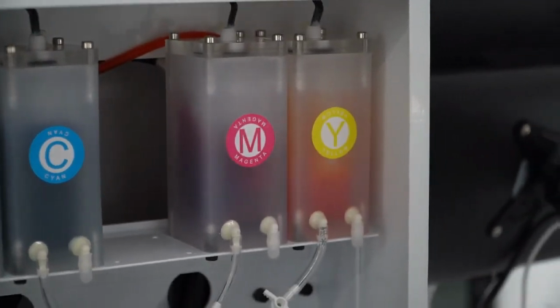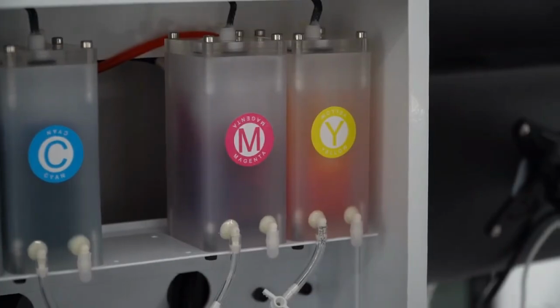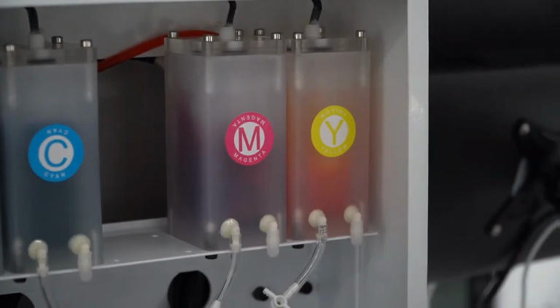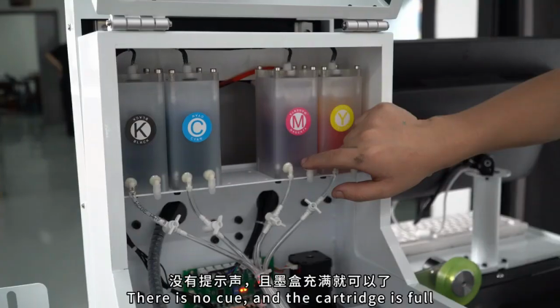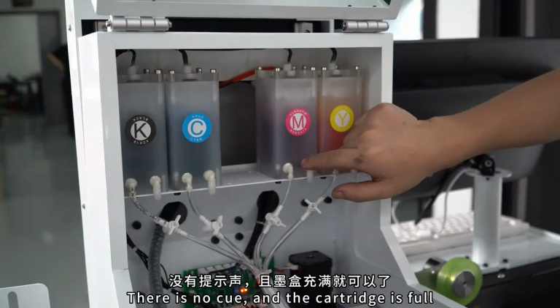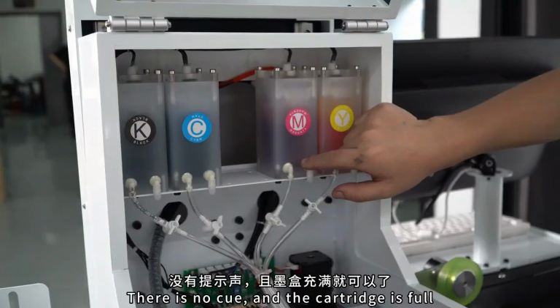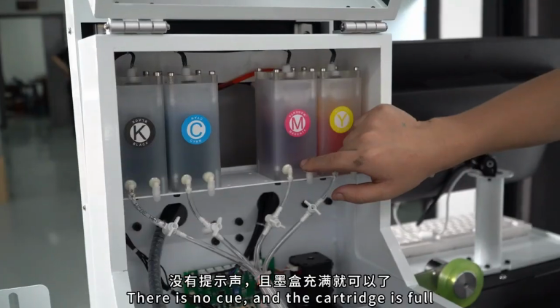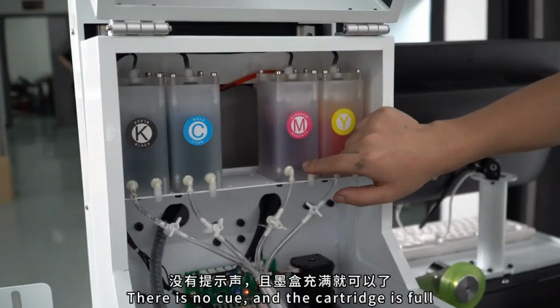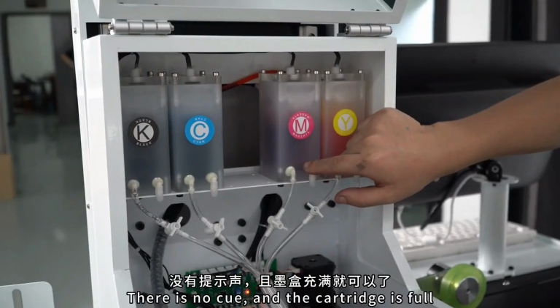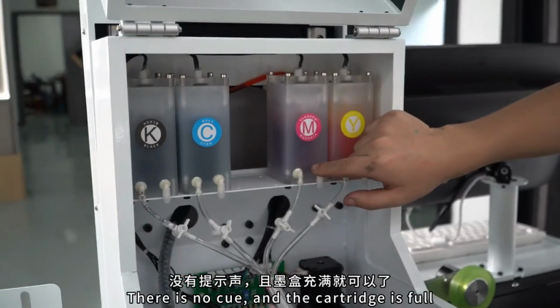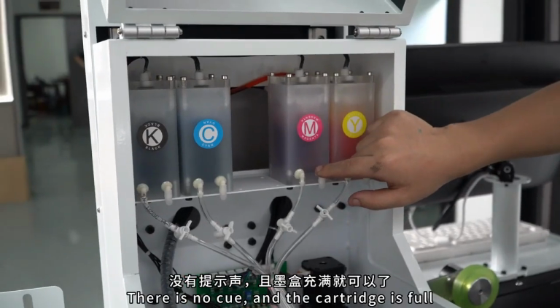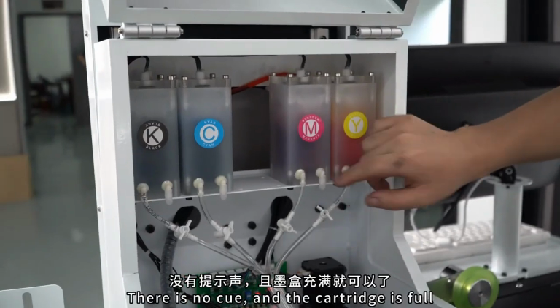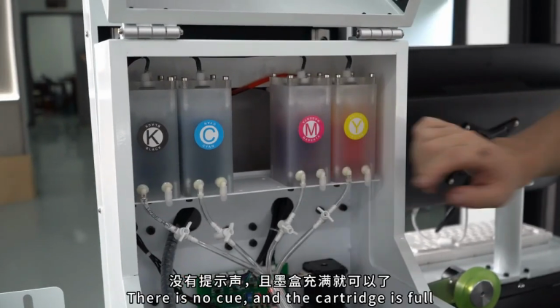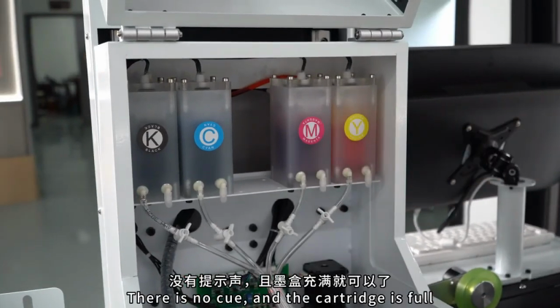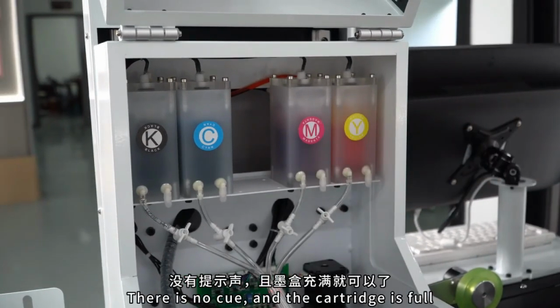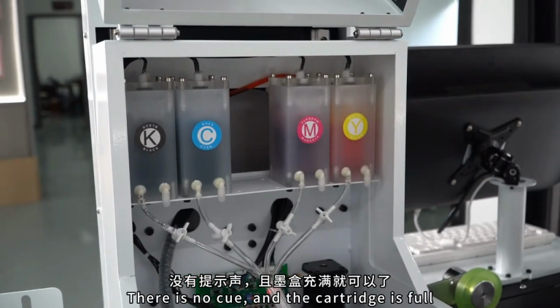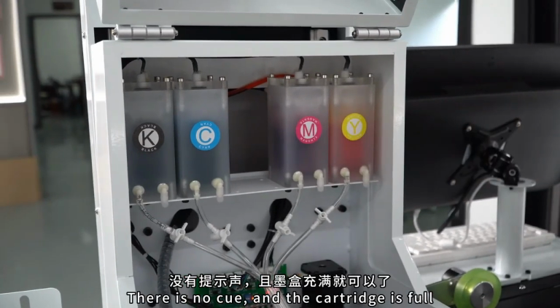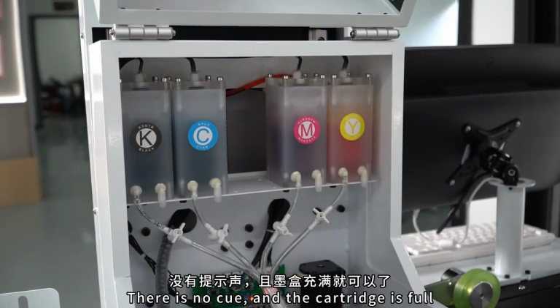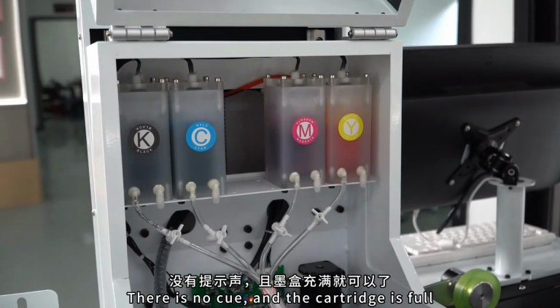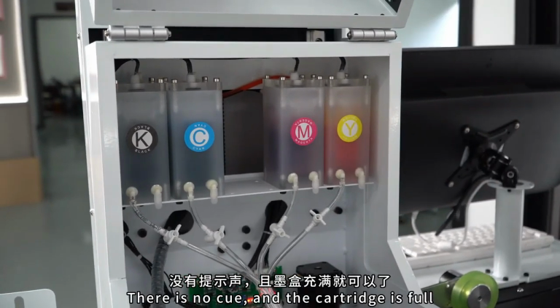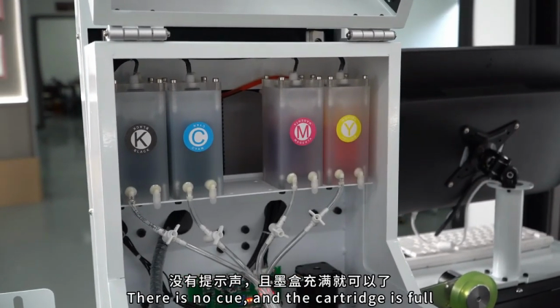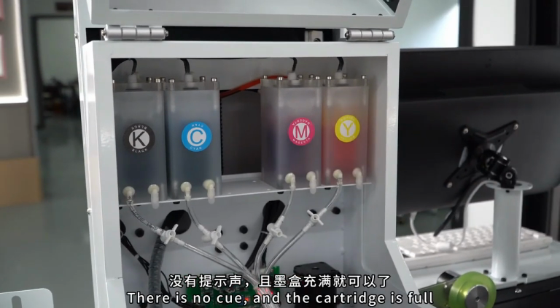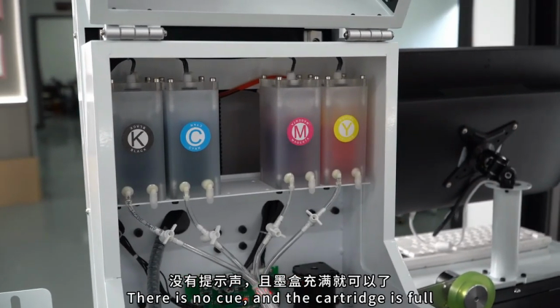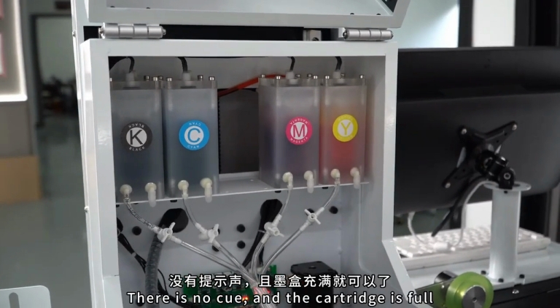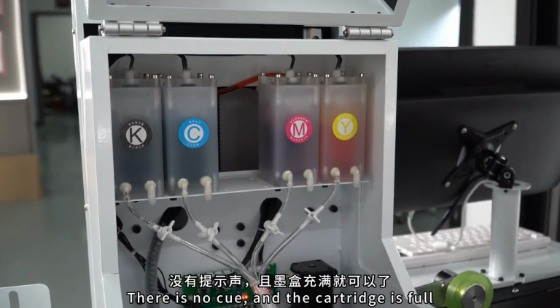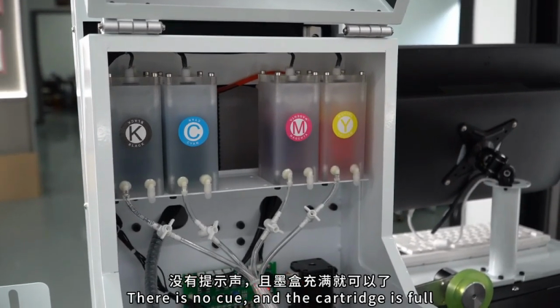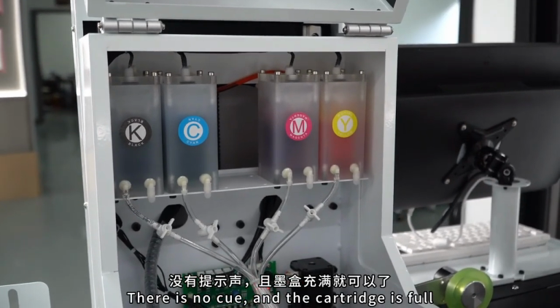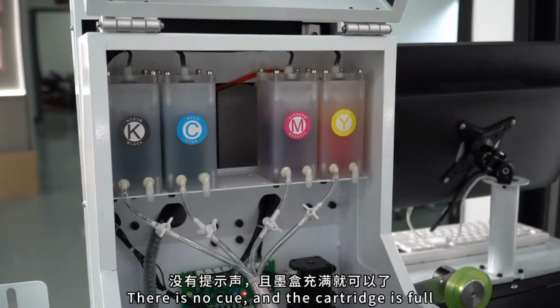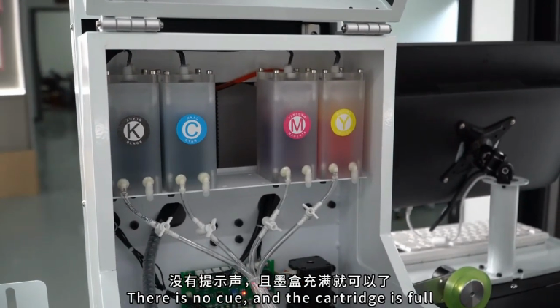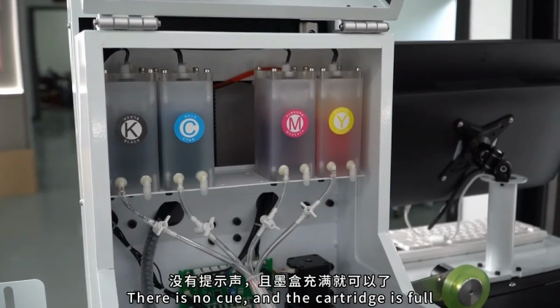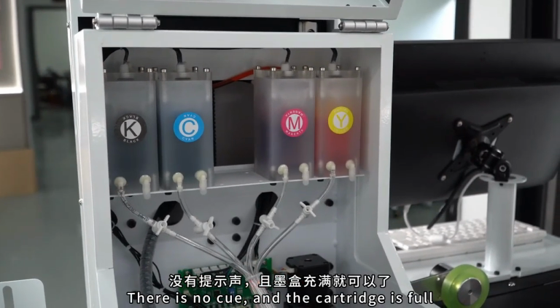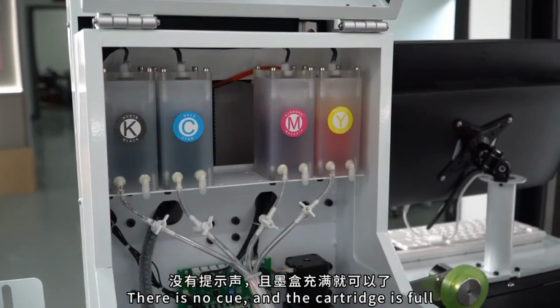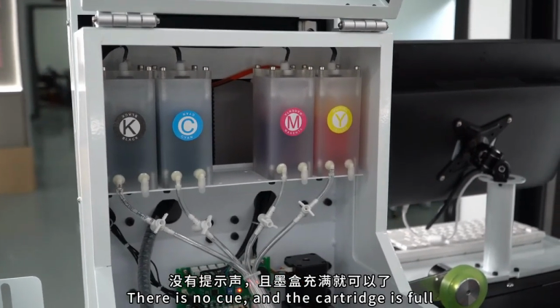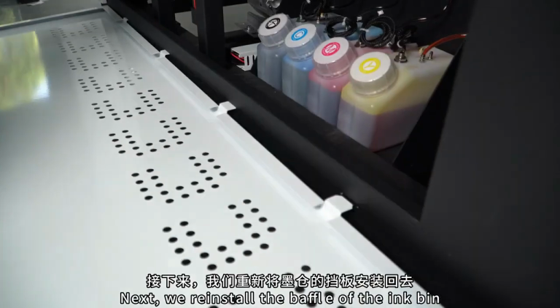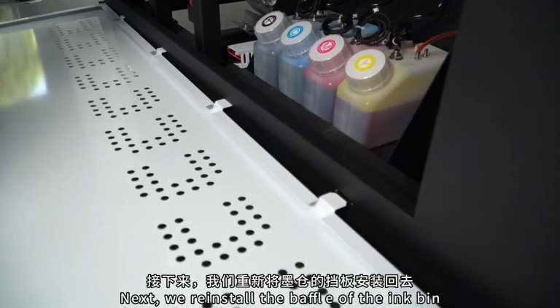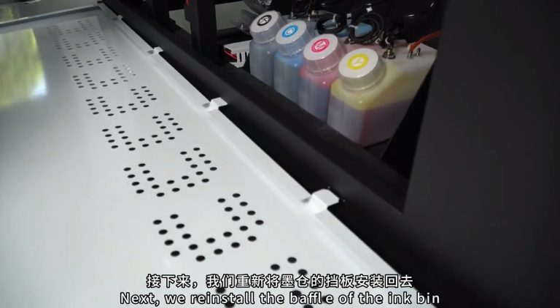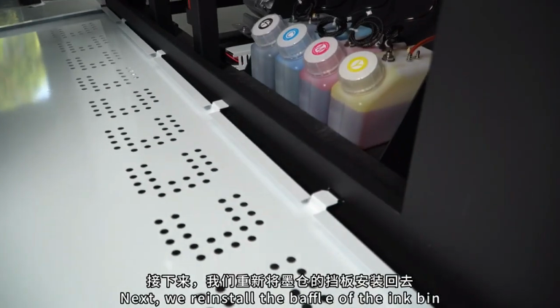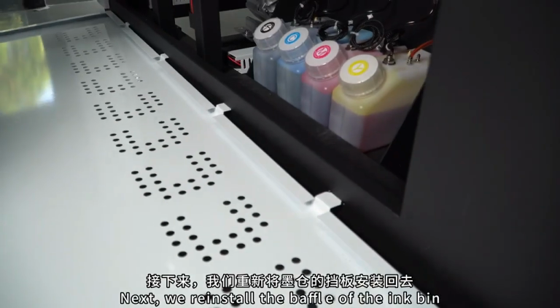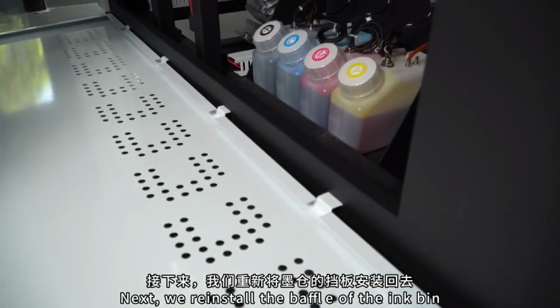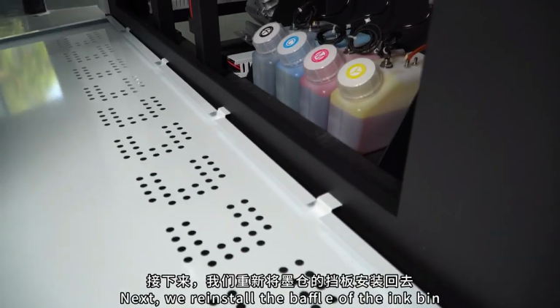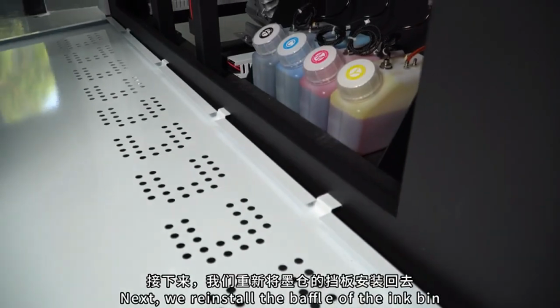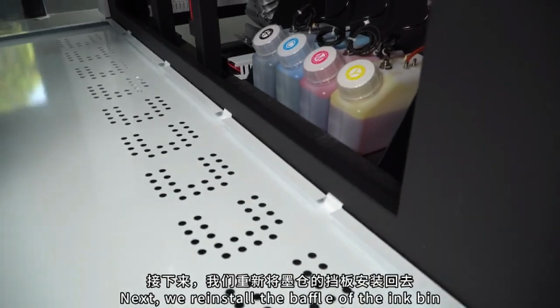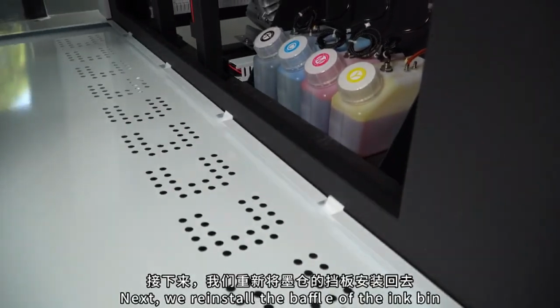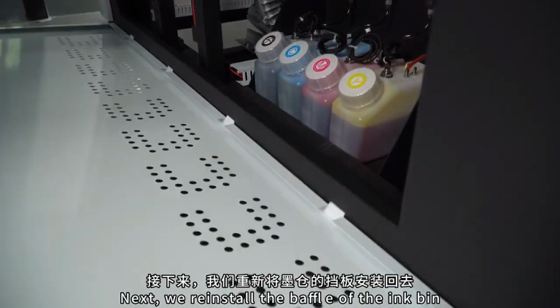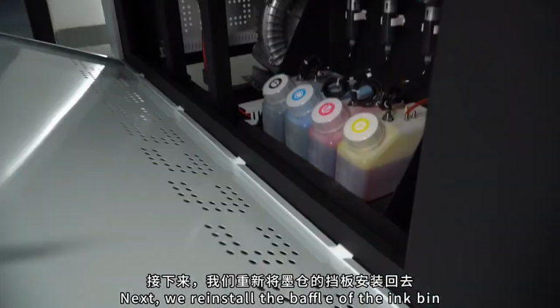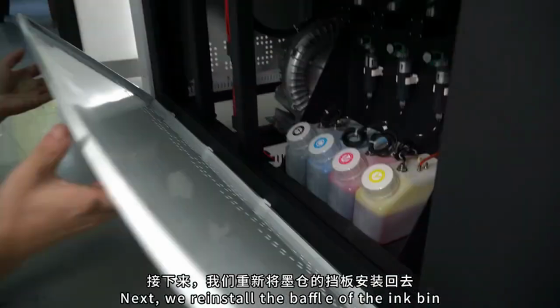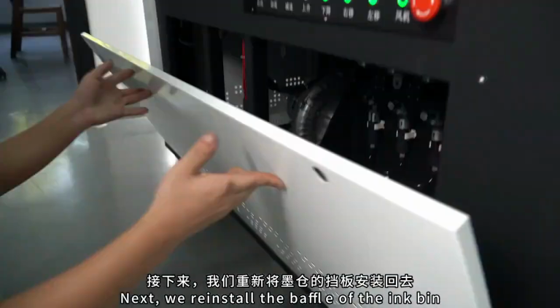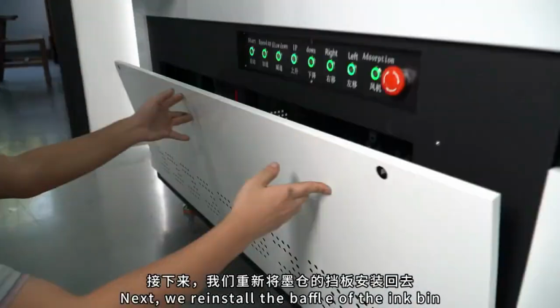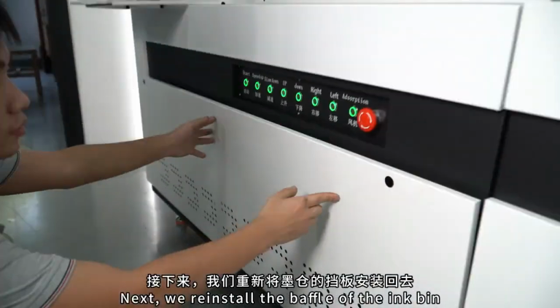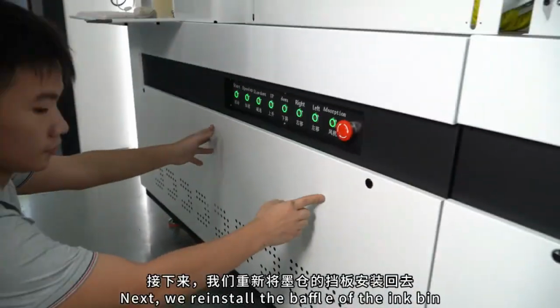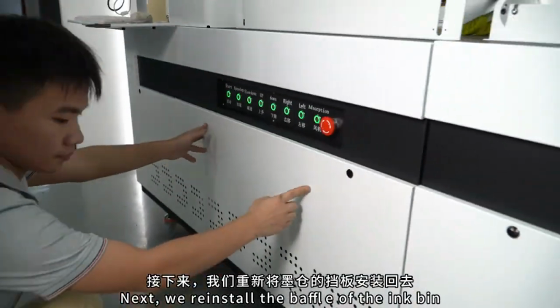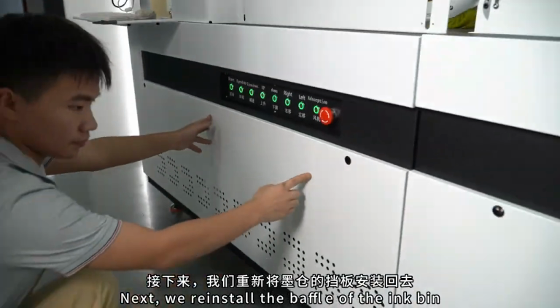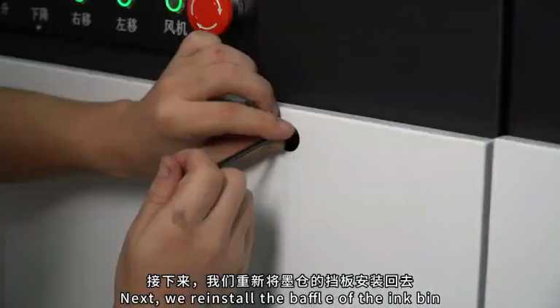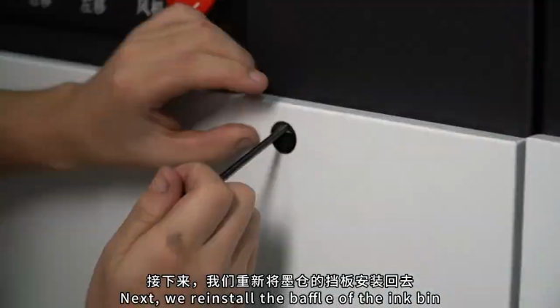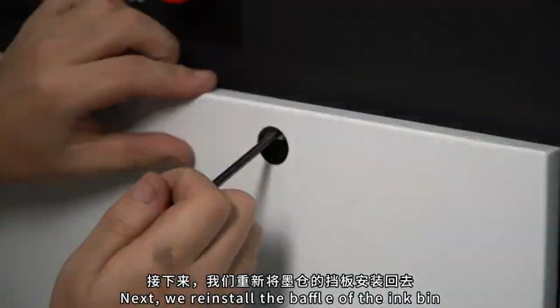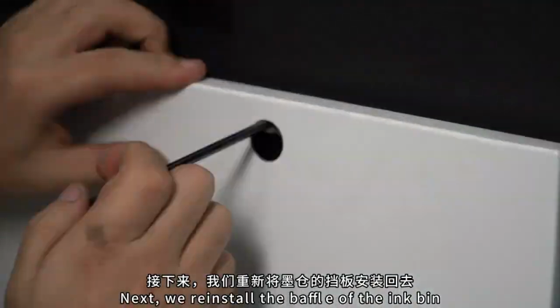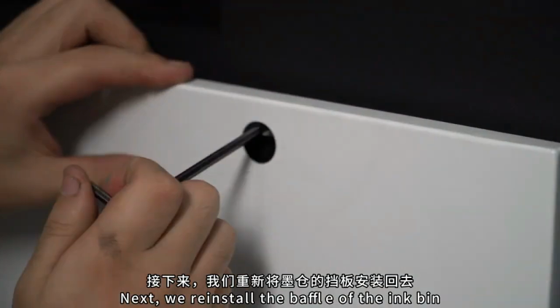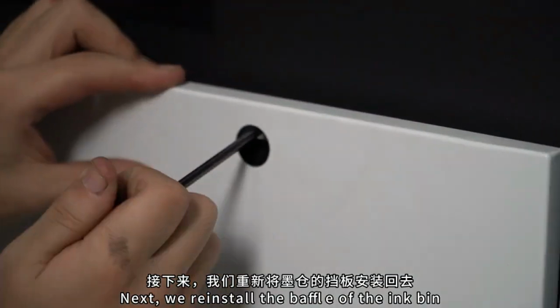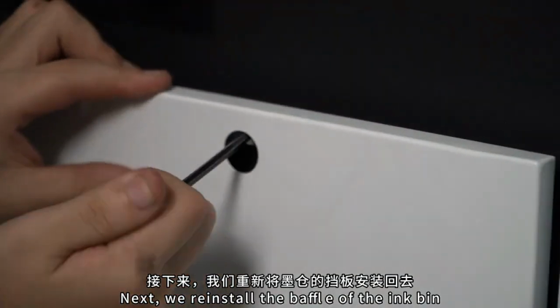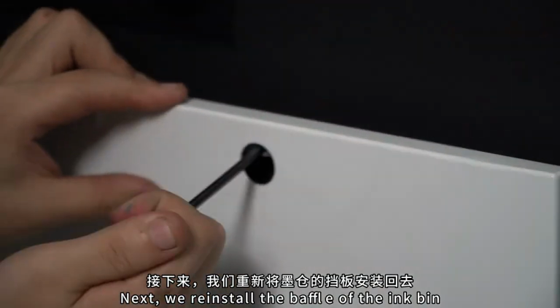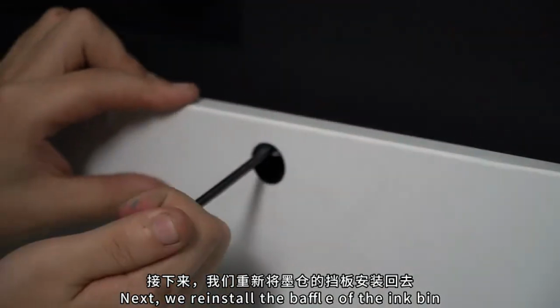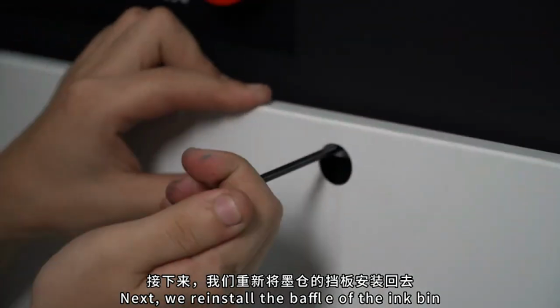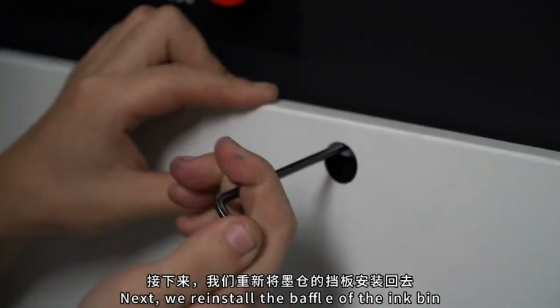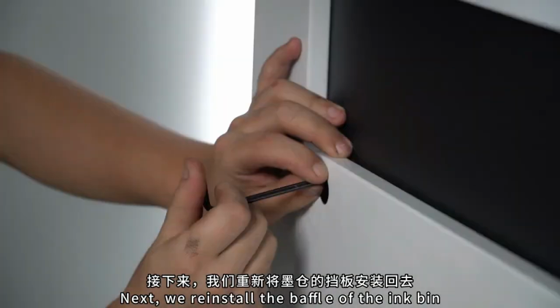If there is no prompt and the cartridge is full, it's okay. Next, we reinstalled the baffle of the ink cartridge.